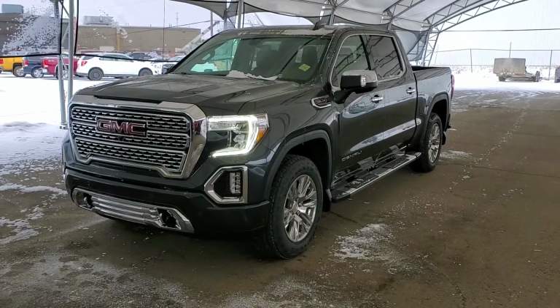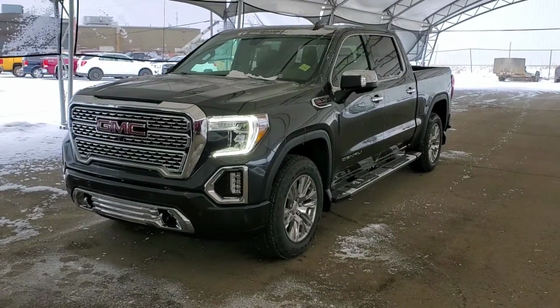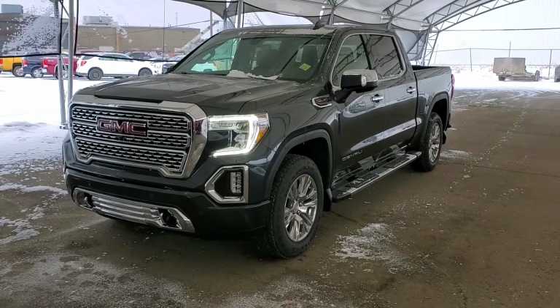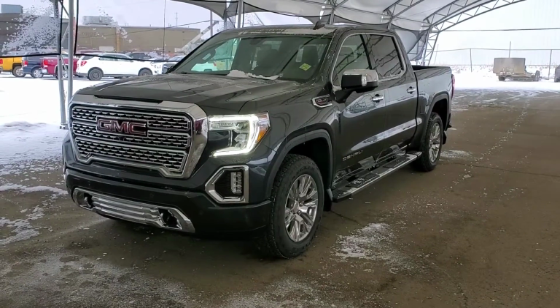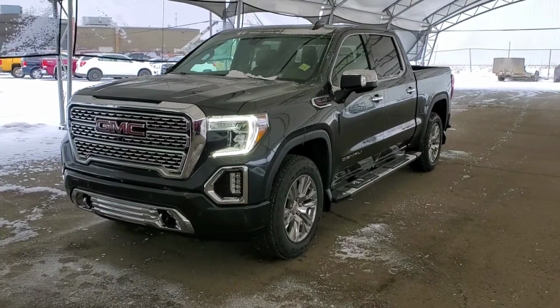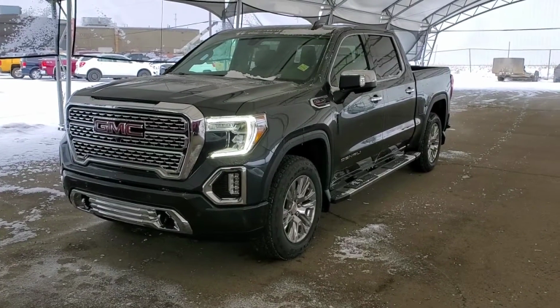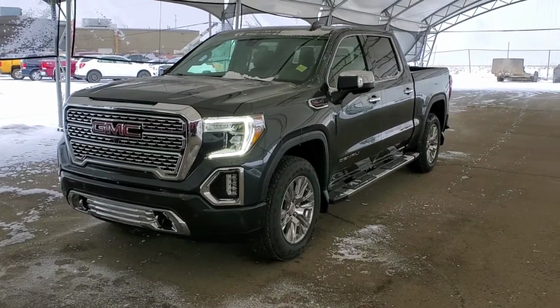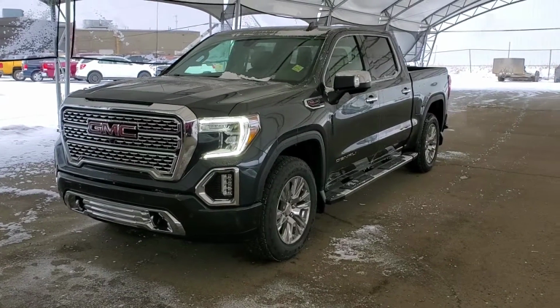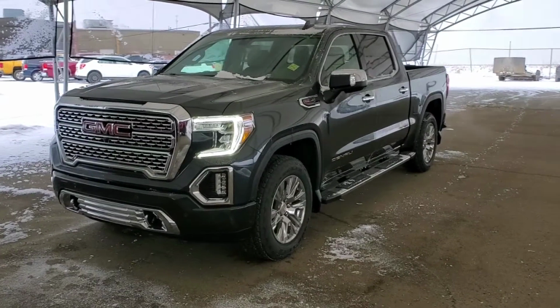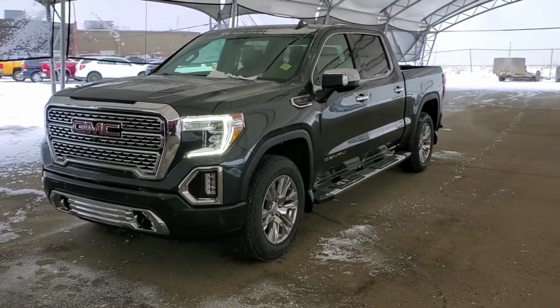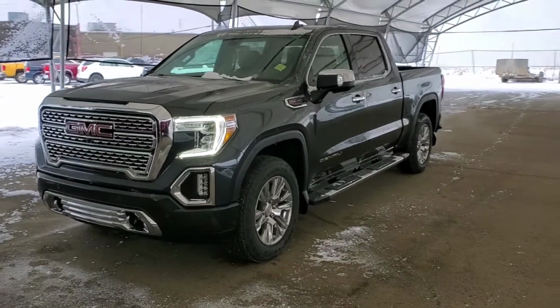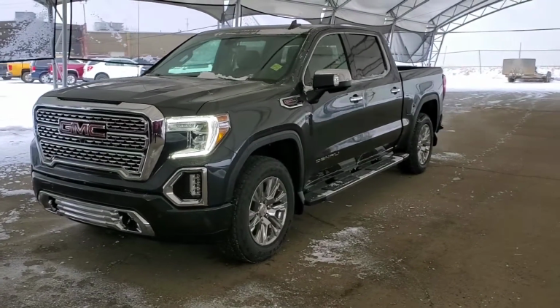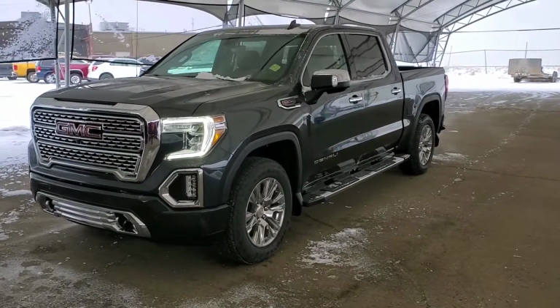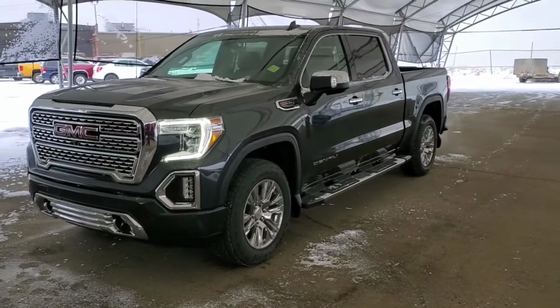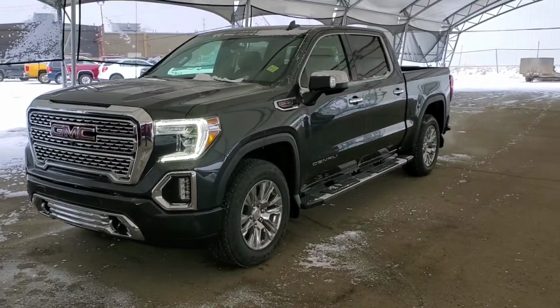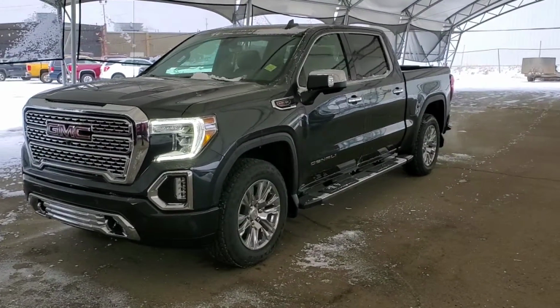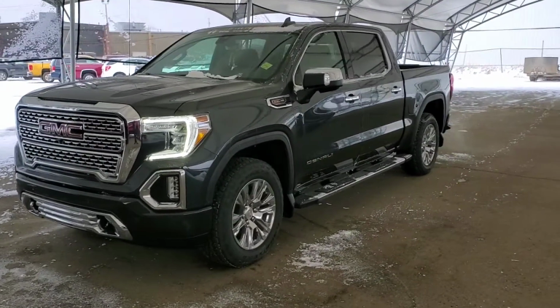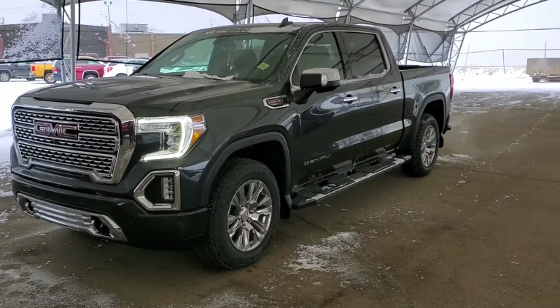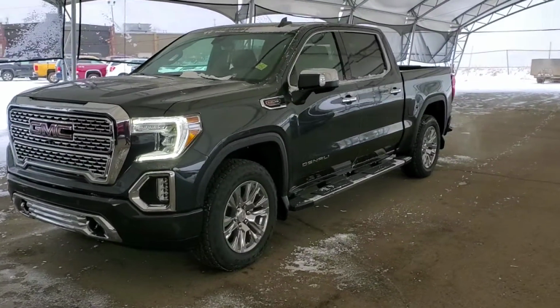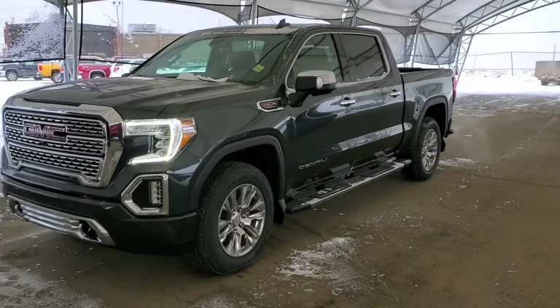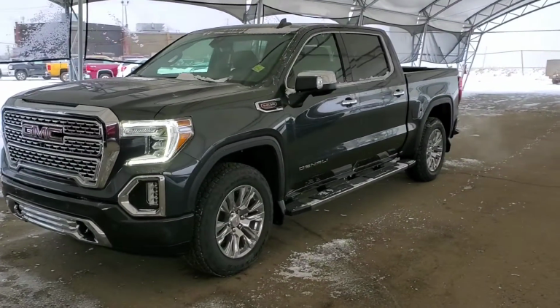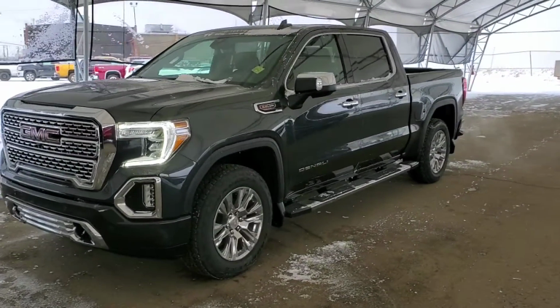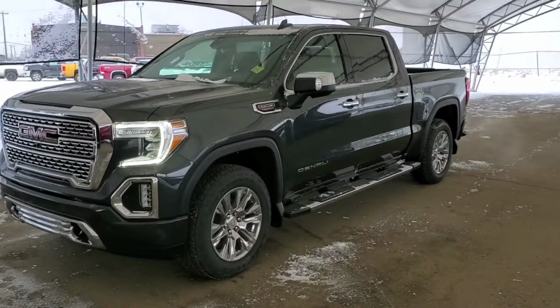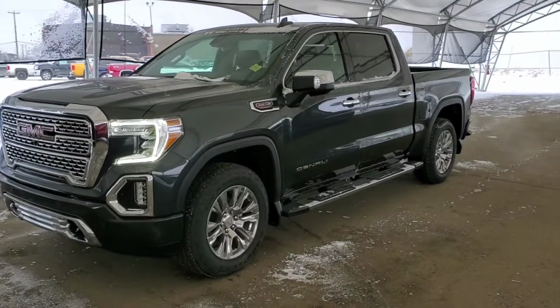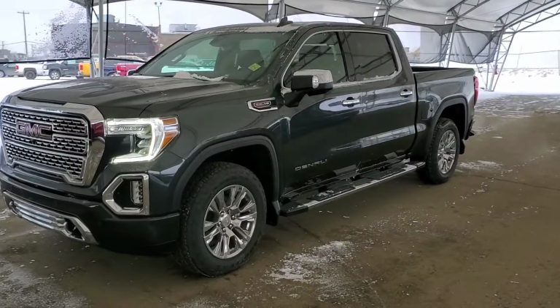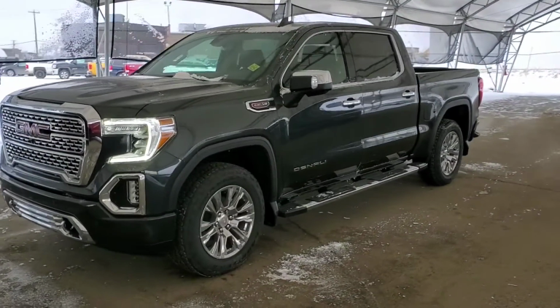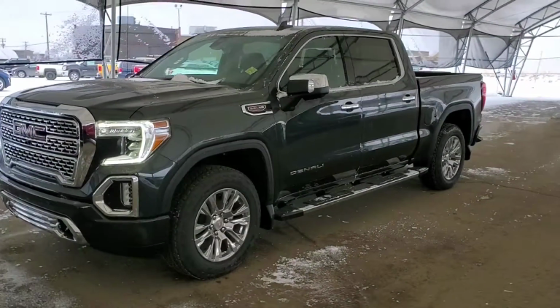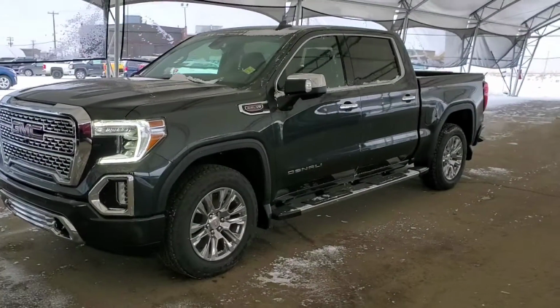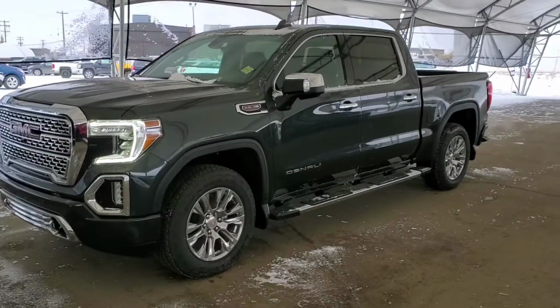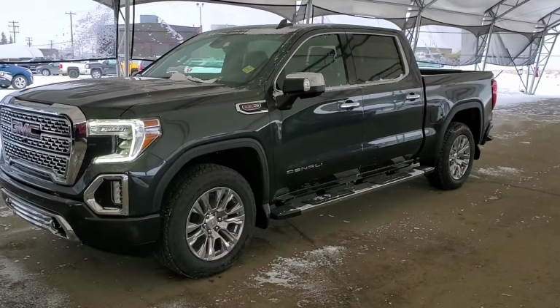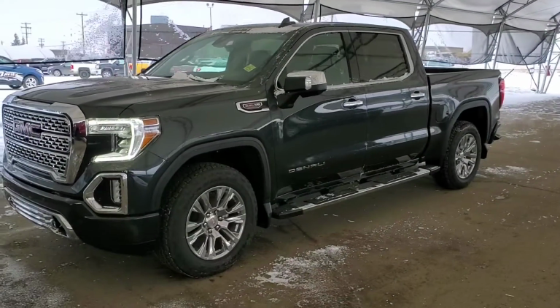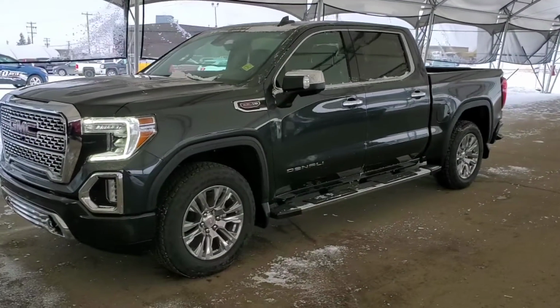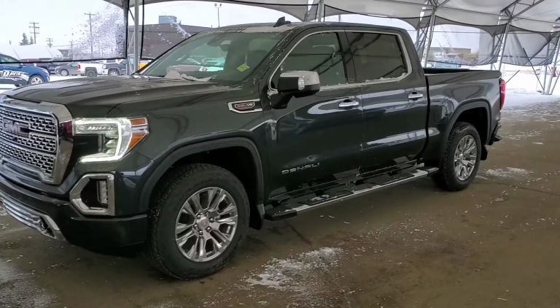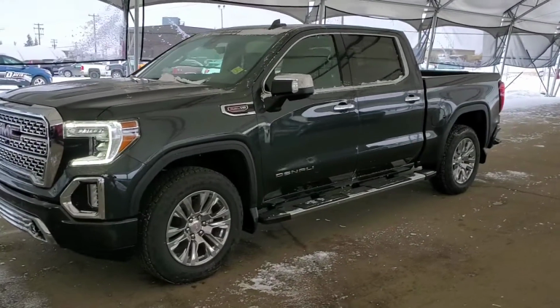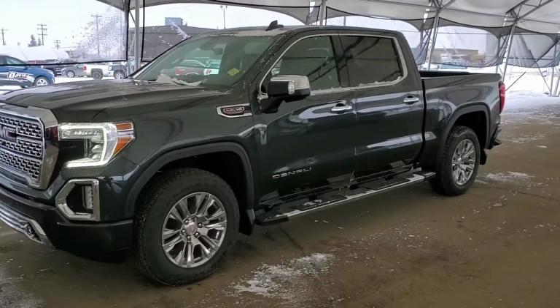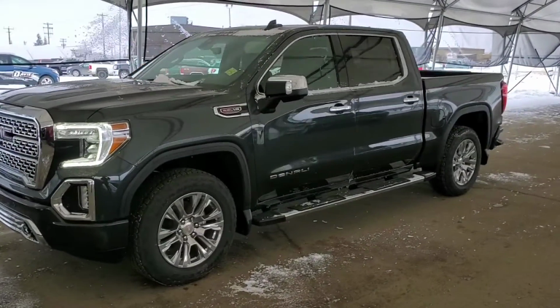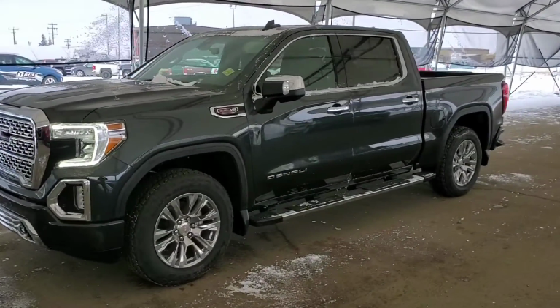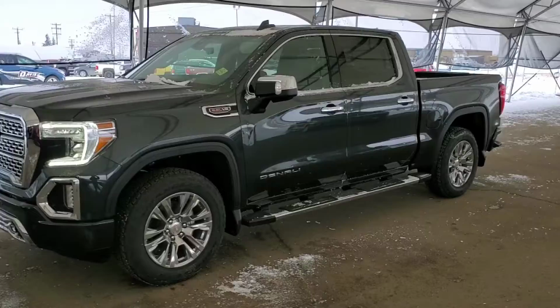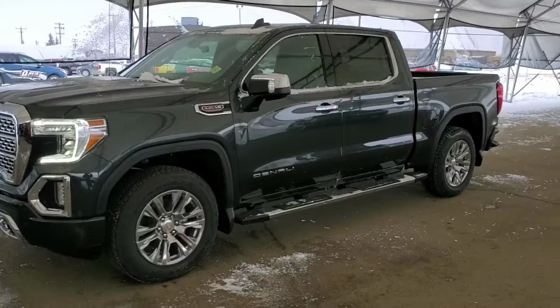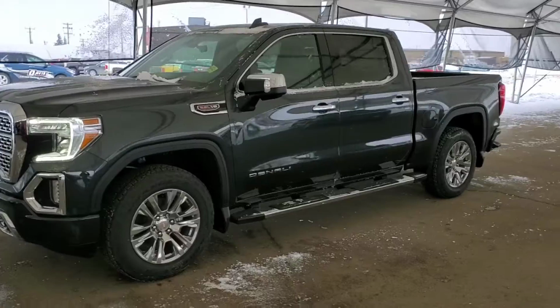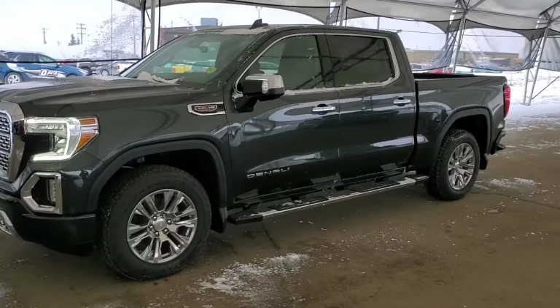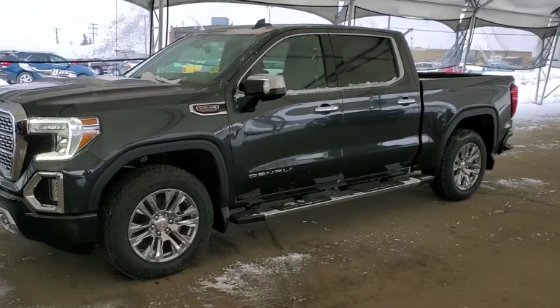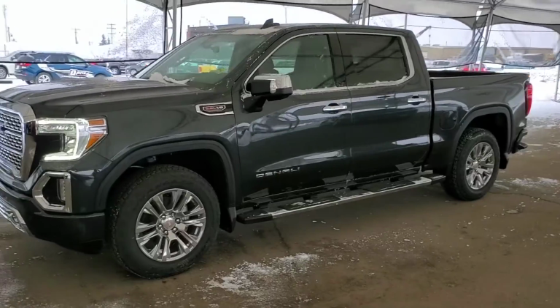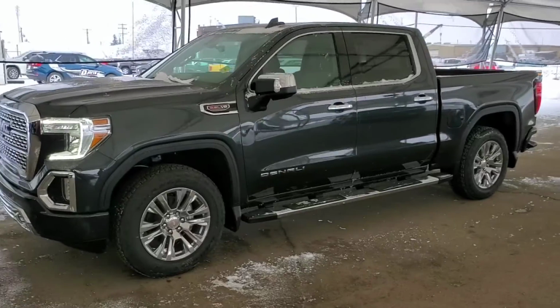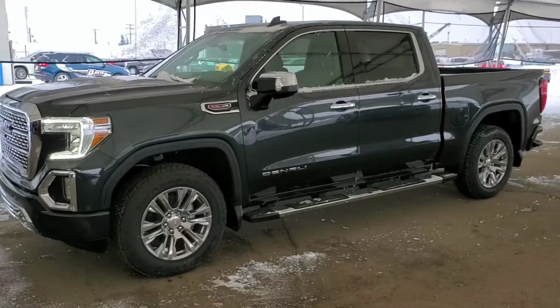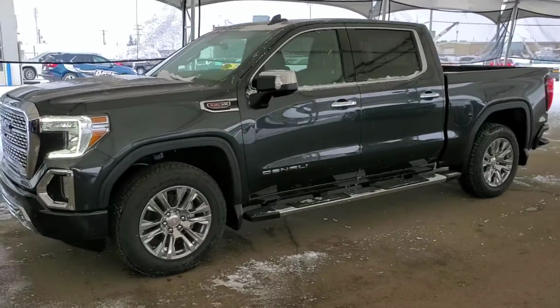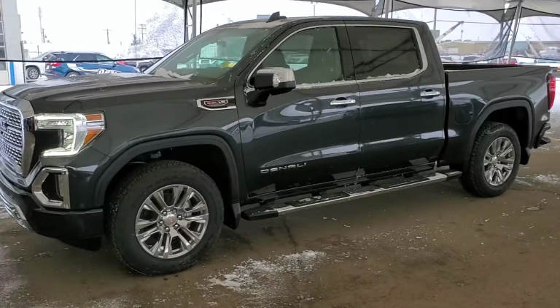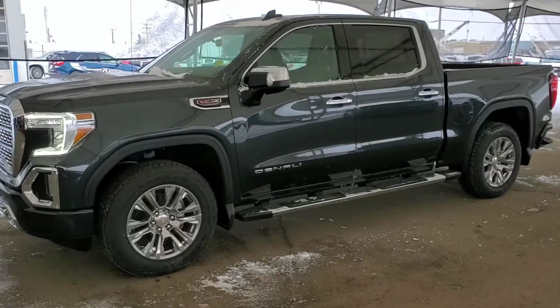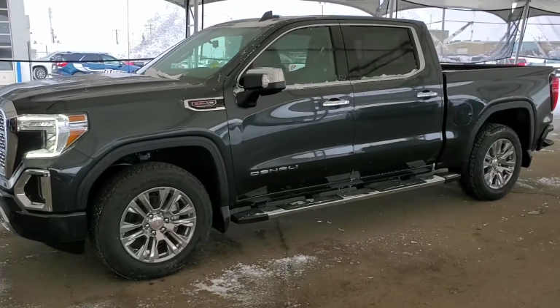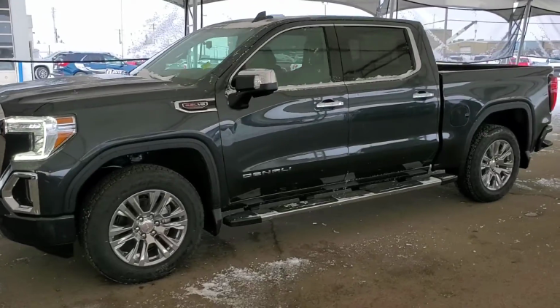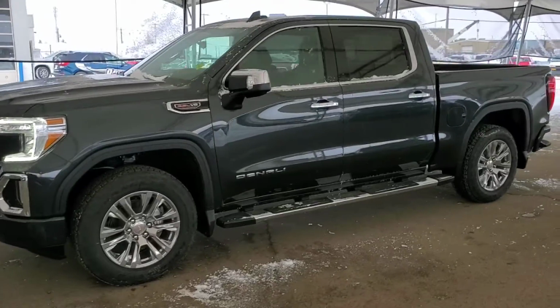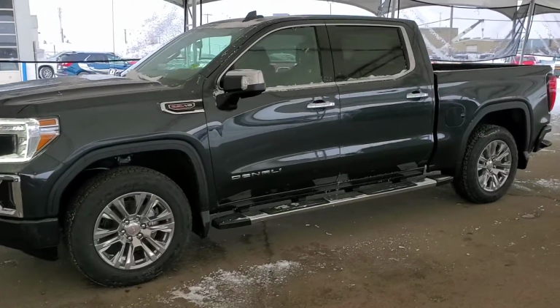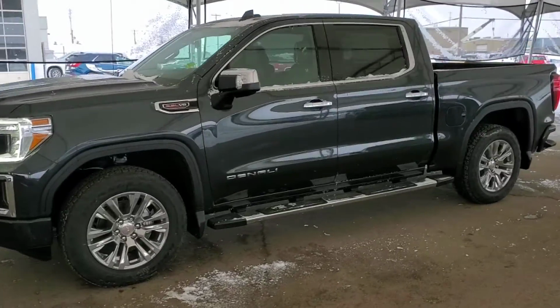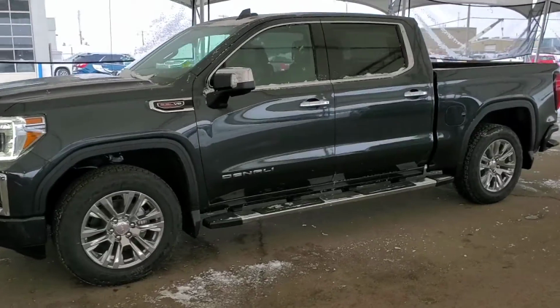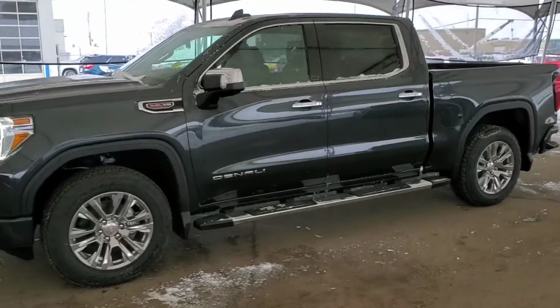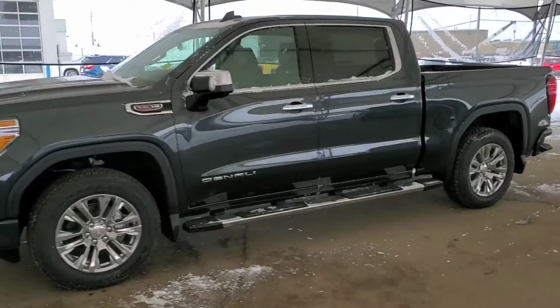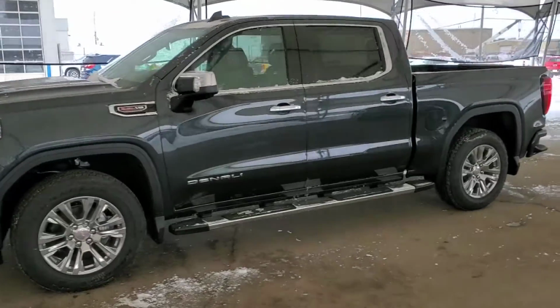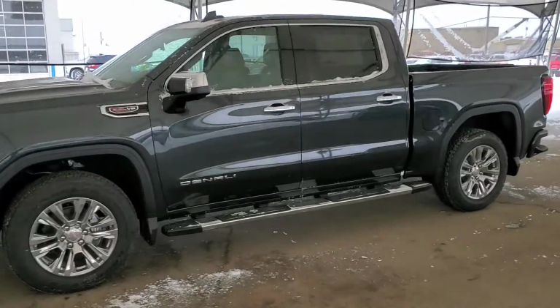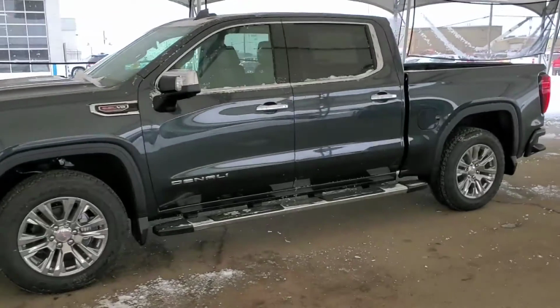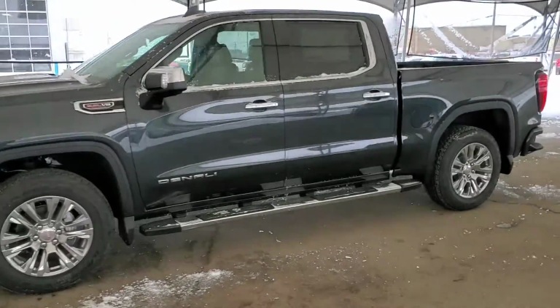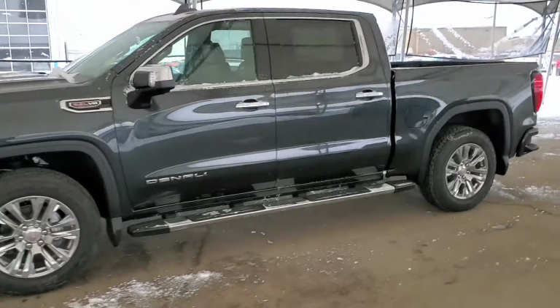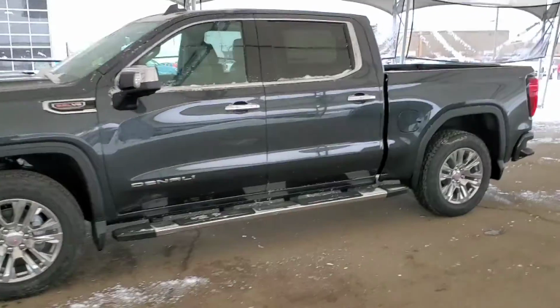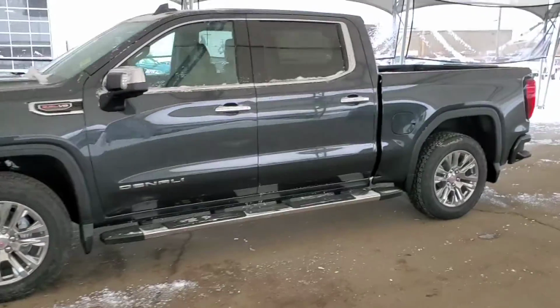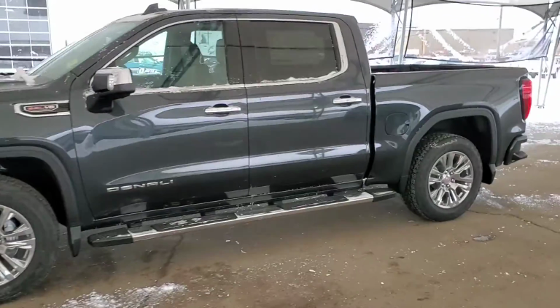Welcome to Davis Chevrolet. Check out this brand new 2021 GMC Sierra 1500 Denali in grey.